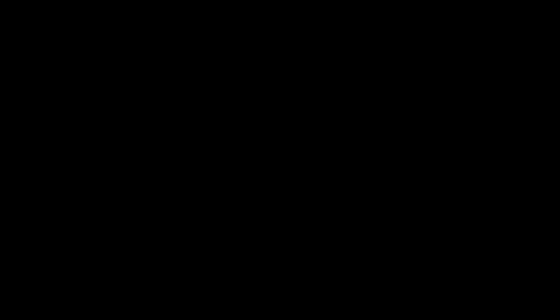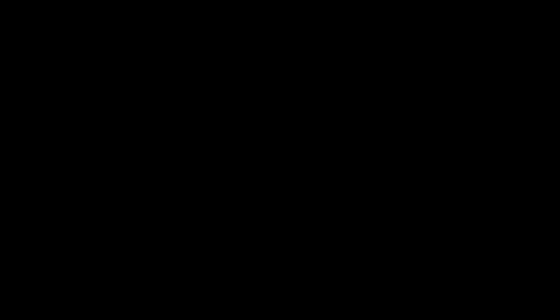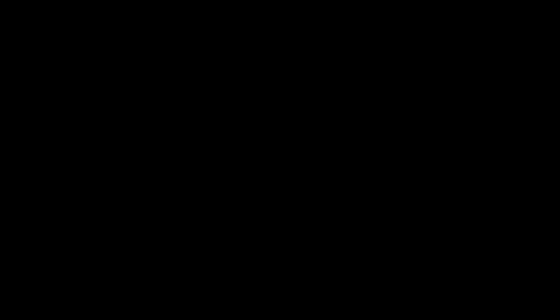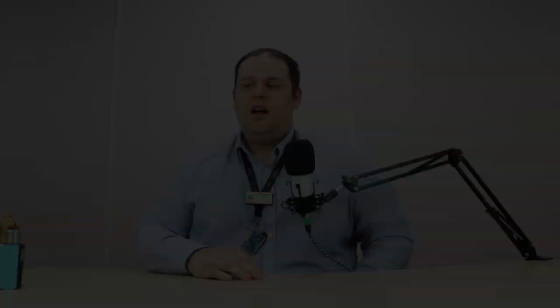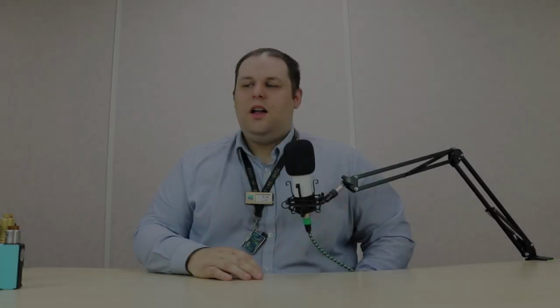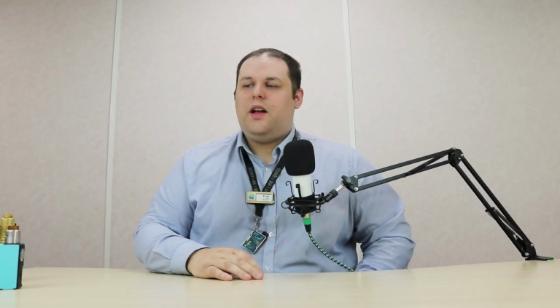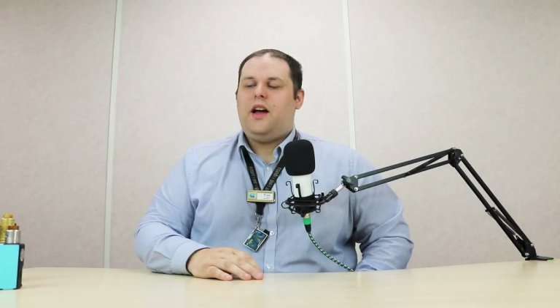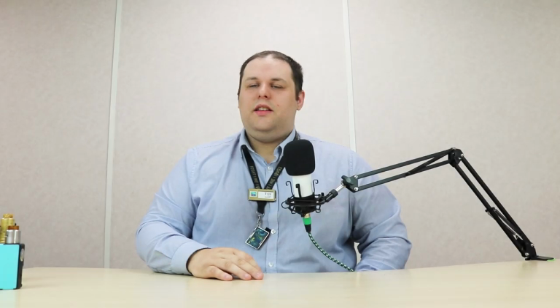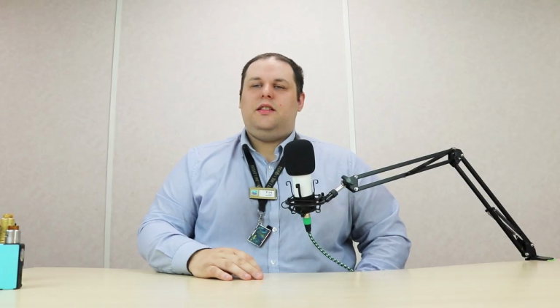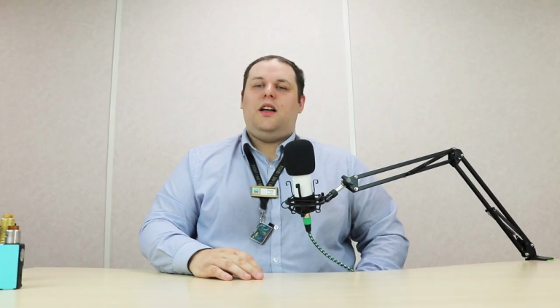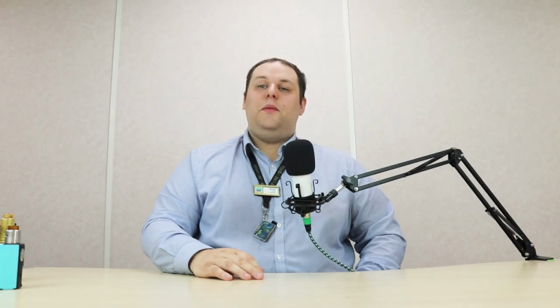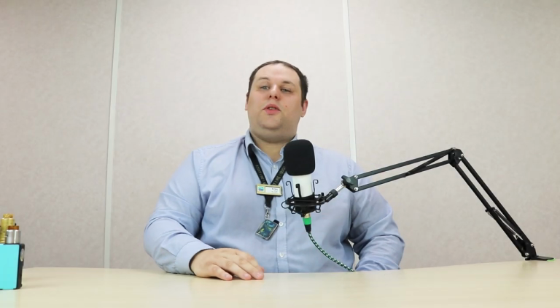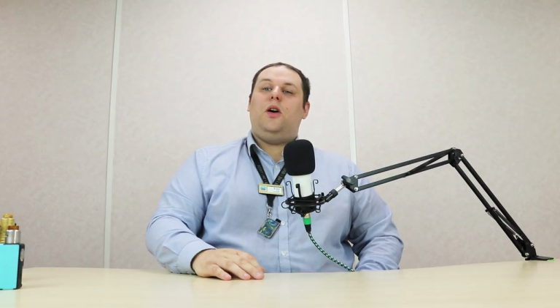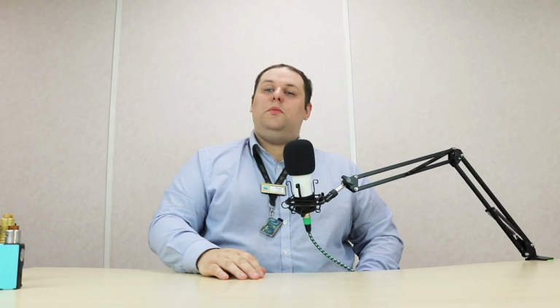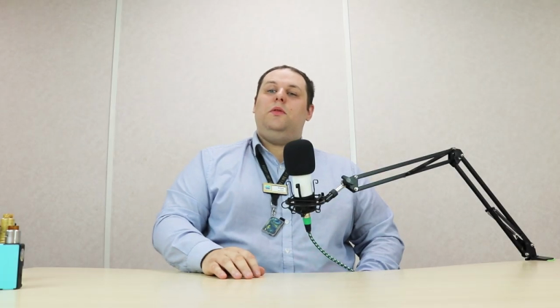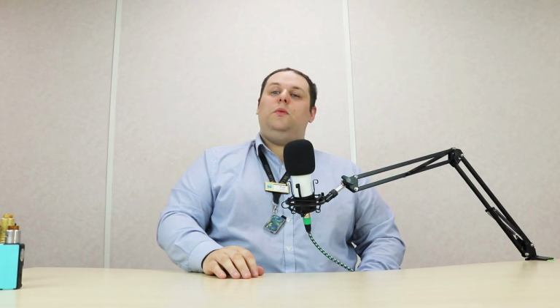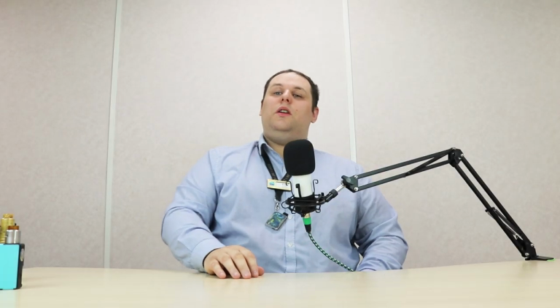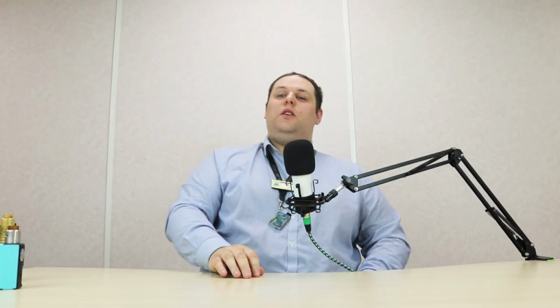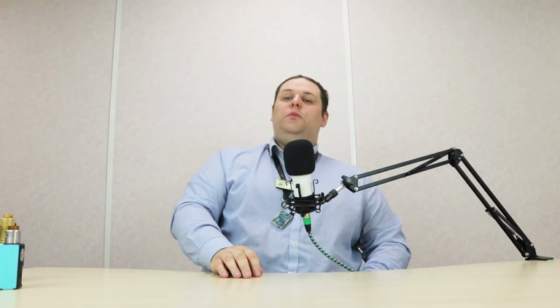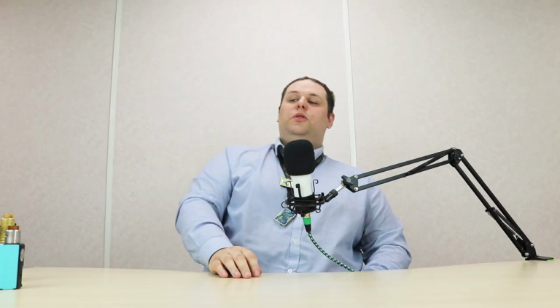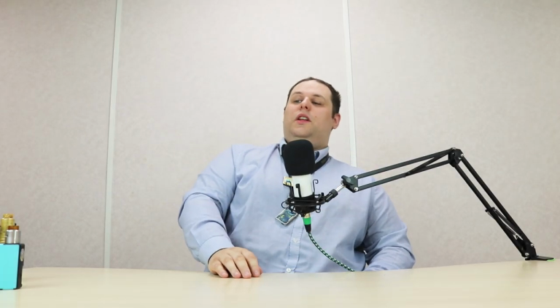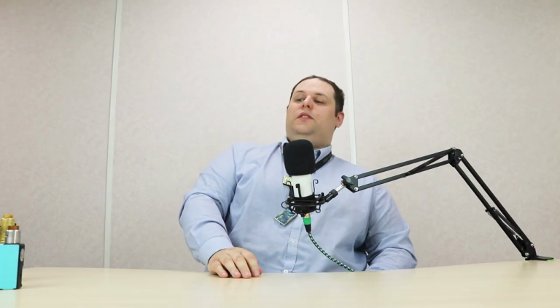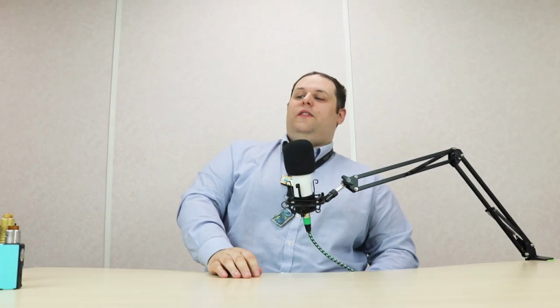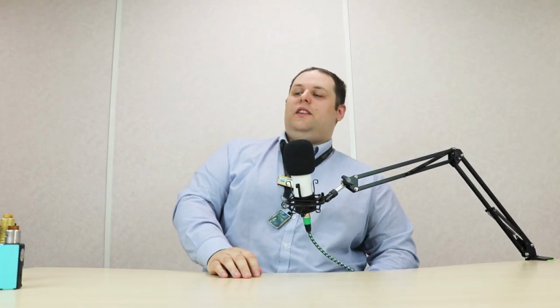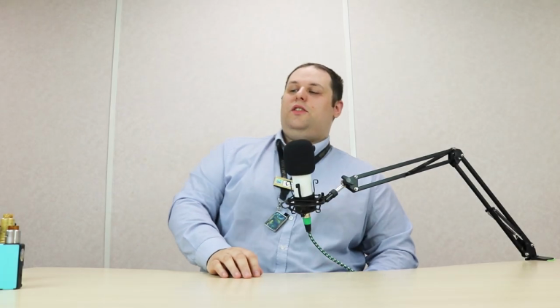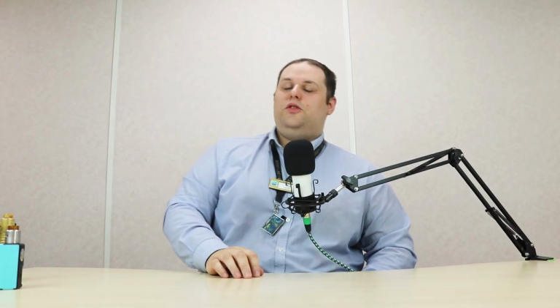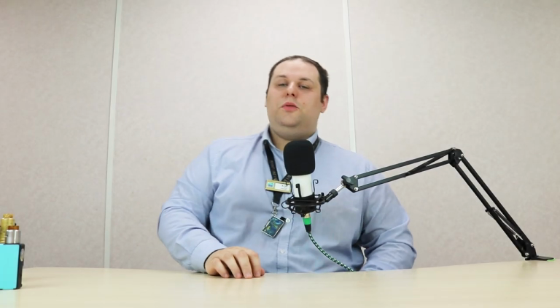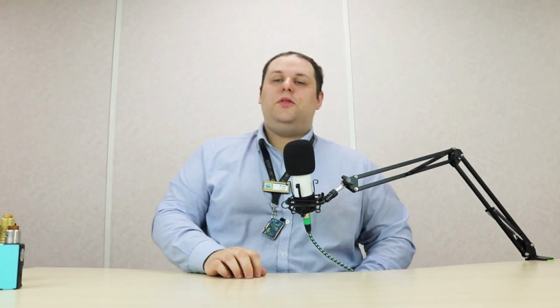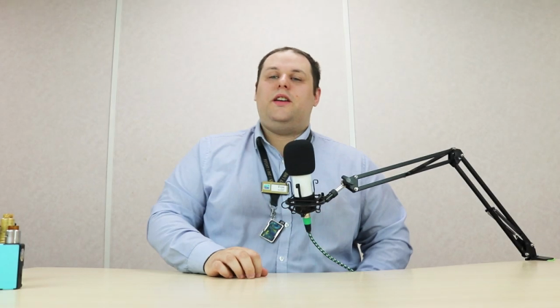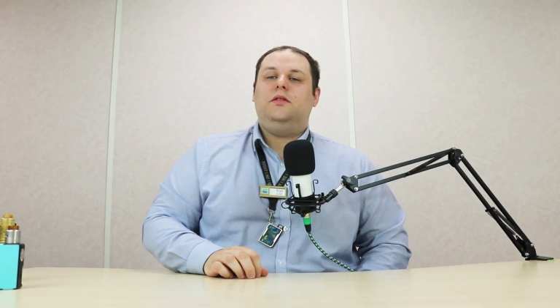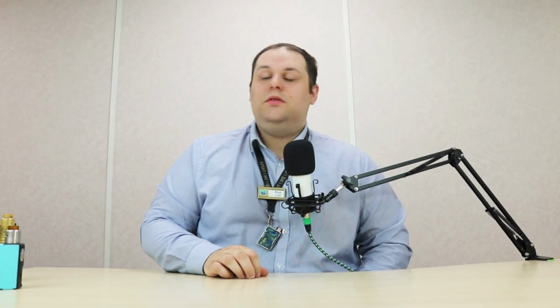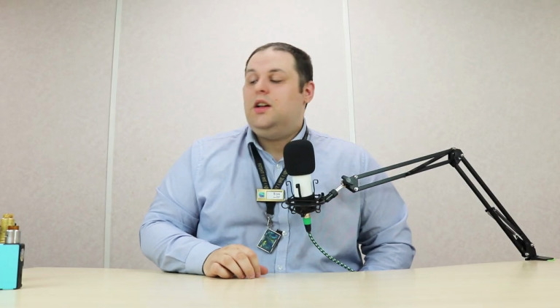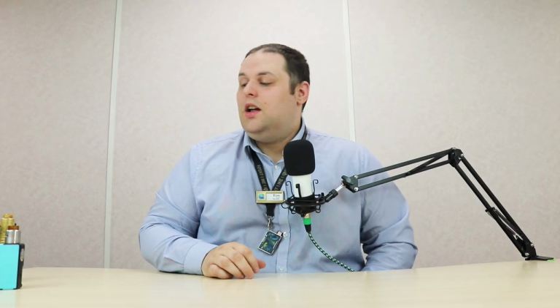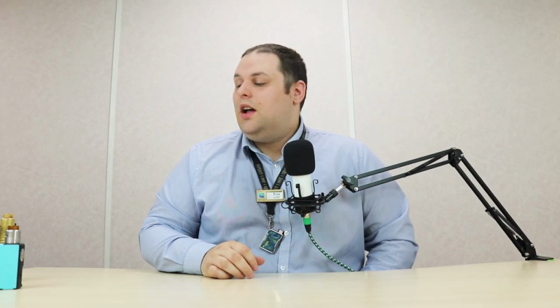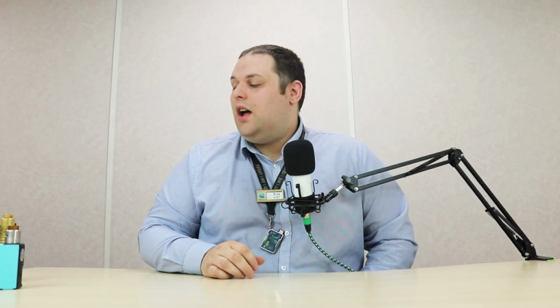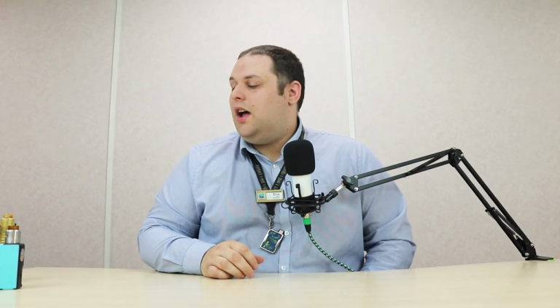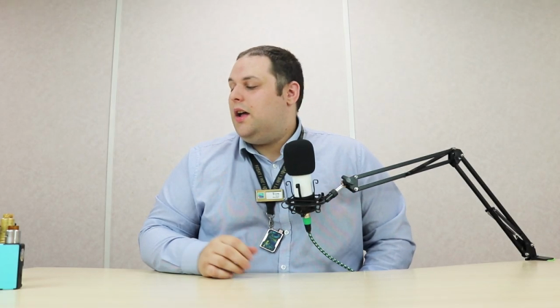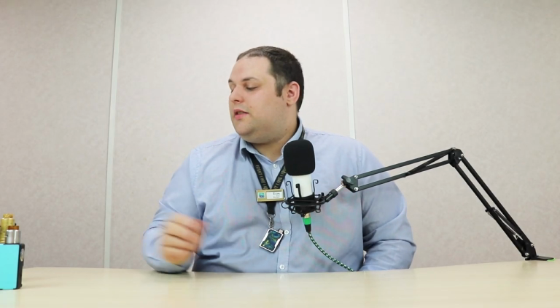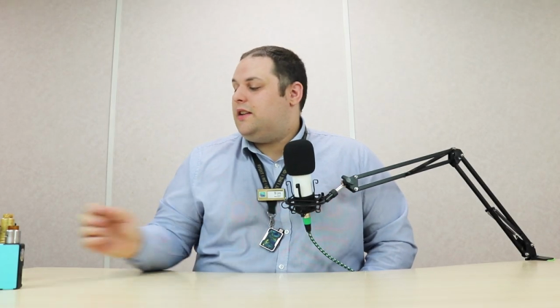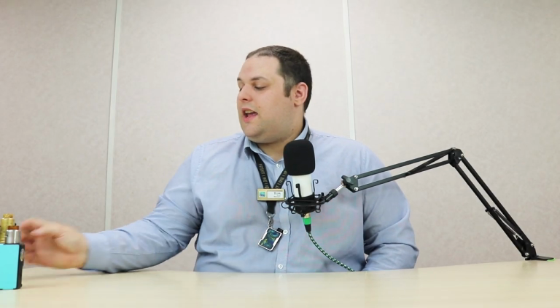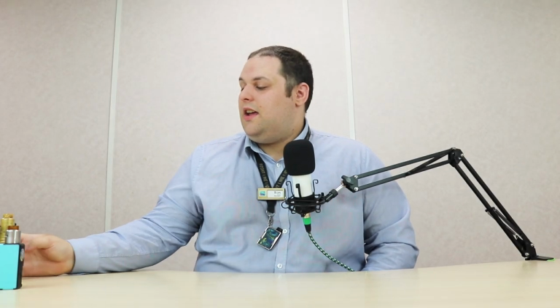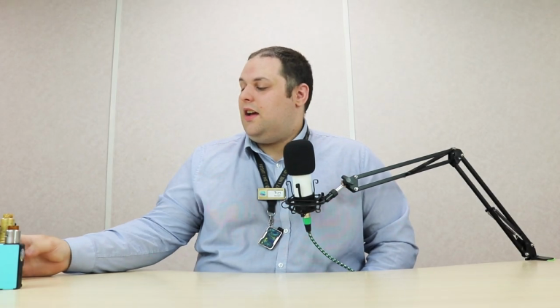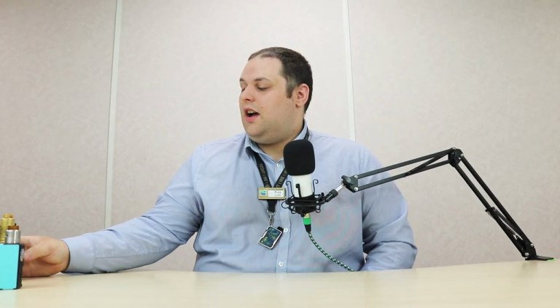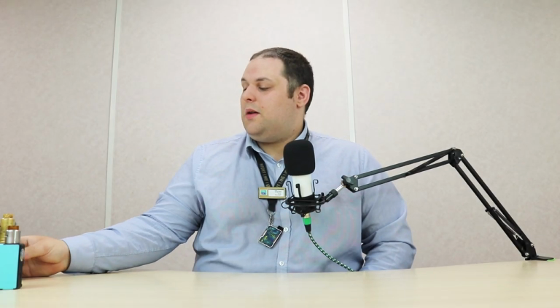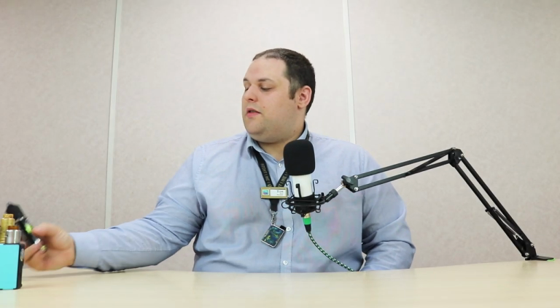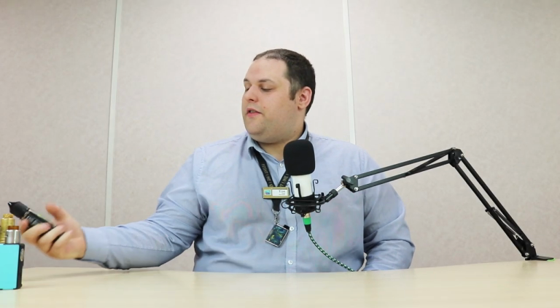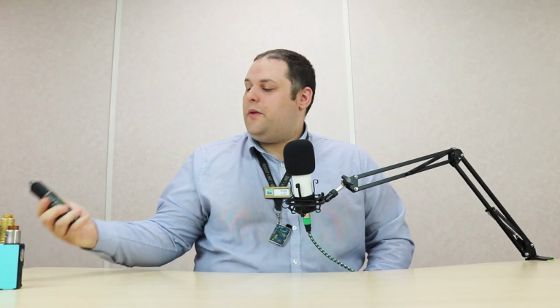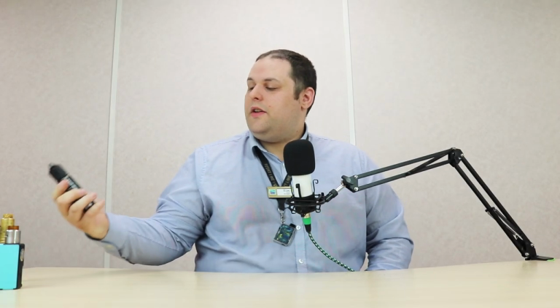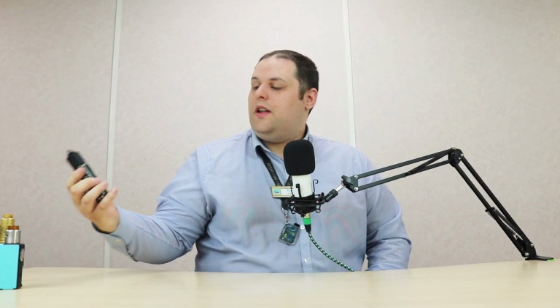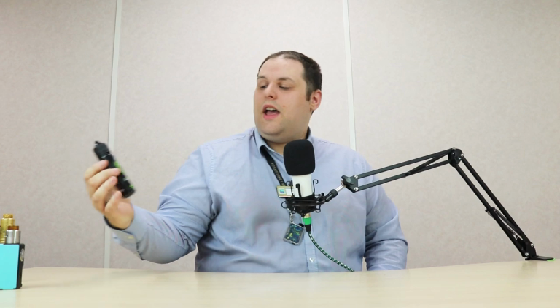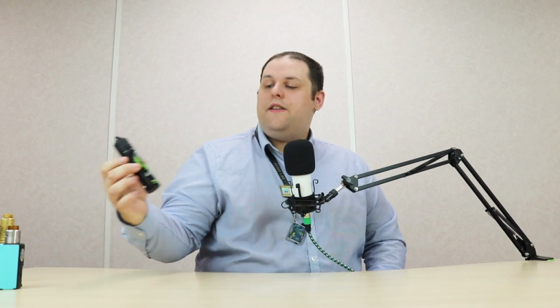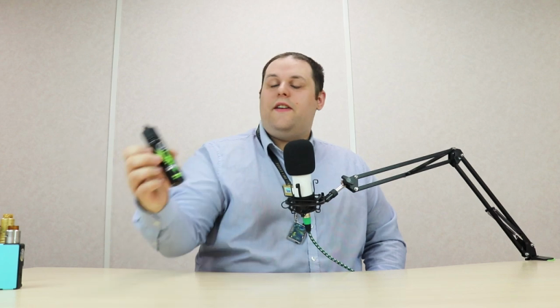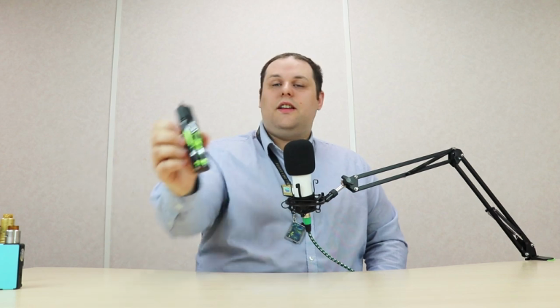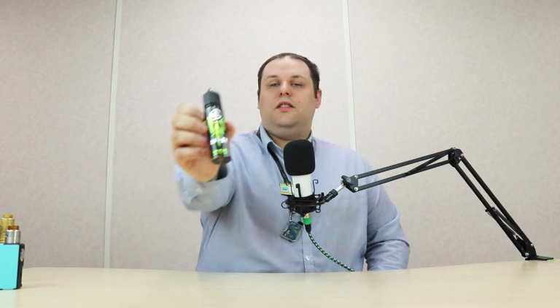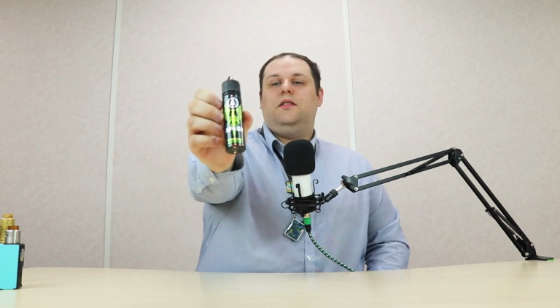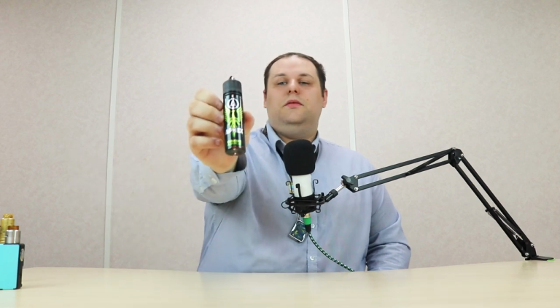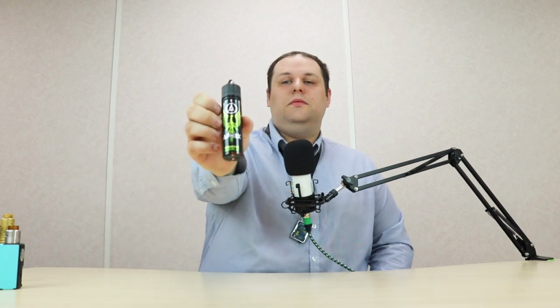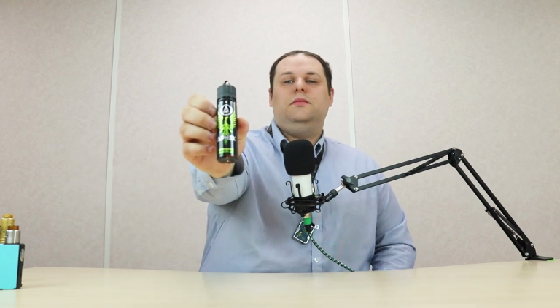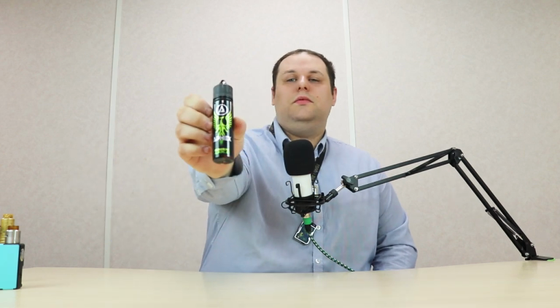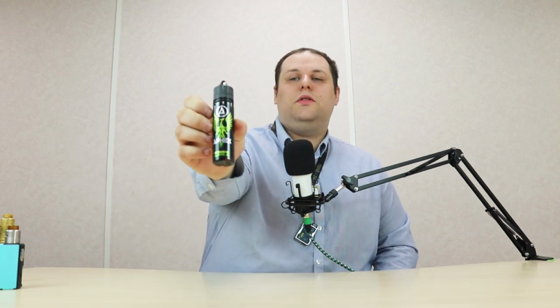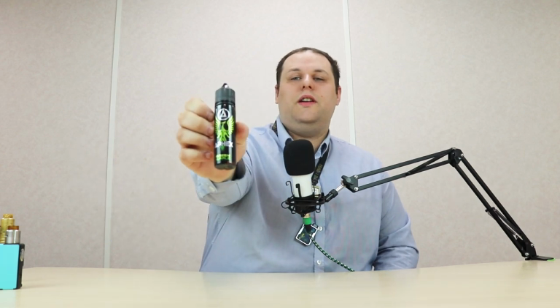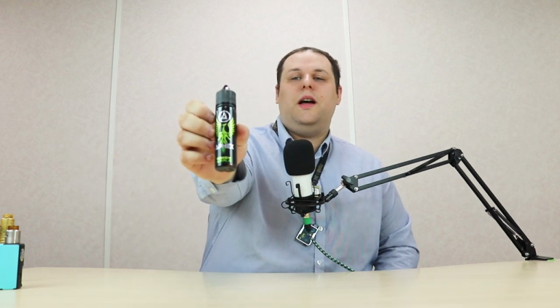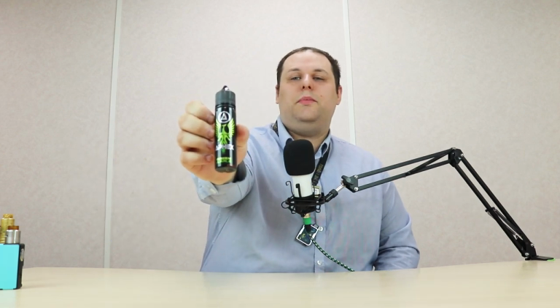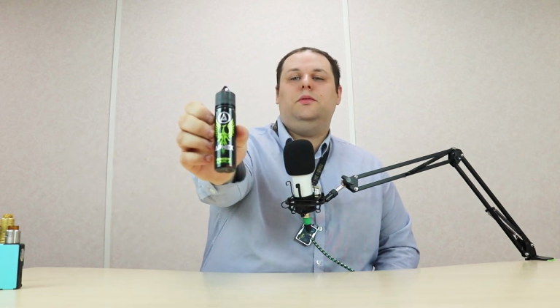Hello guys, I'm Tom. Welcome to Electrified's YouTube channel. Today I'm going to be reviewing Aphex Green Apple.